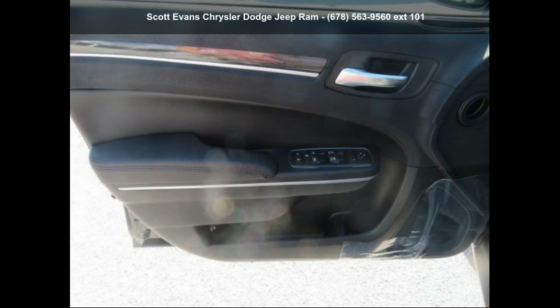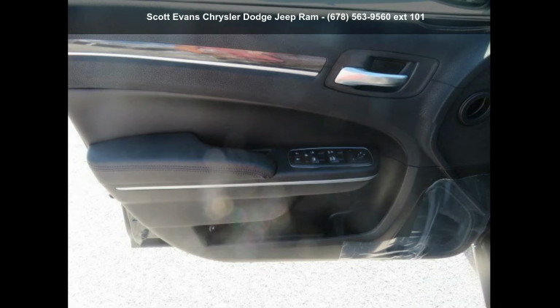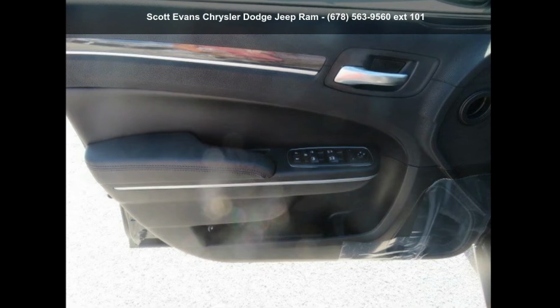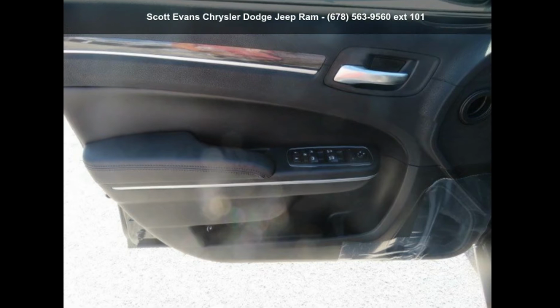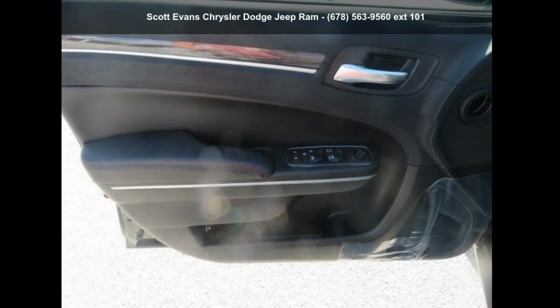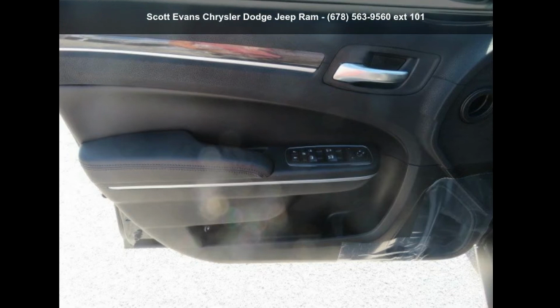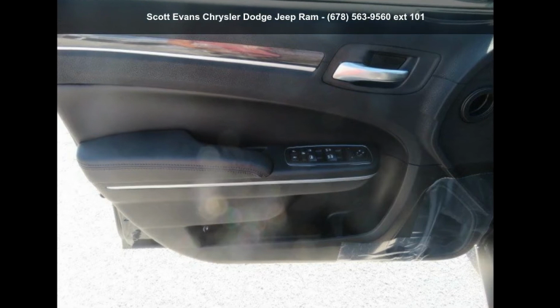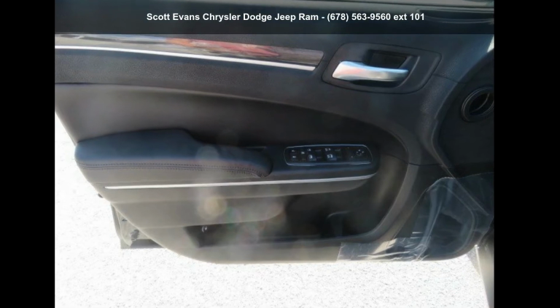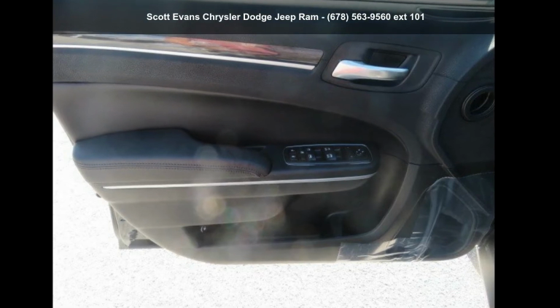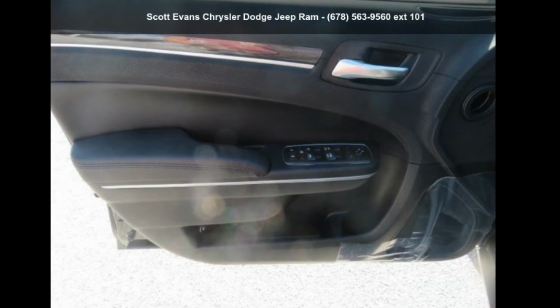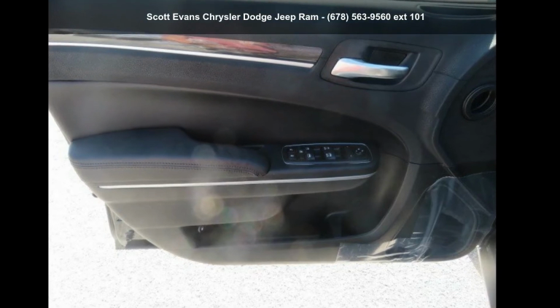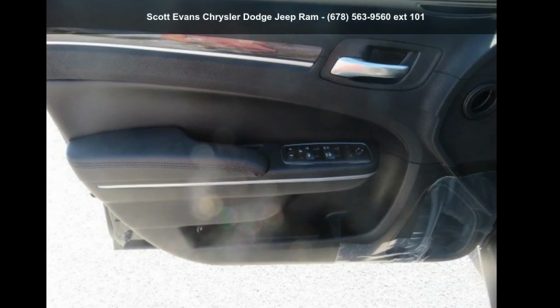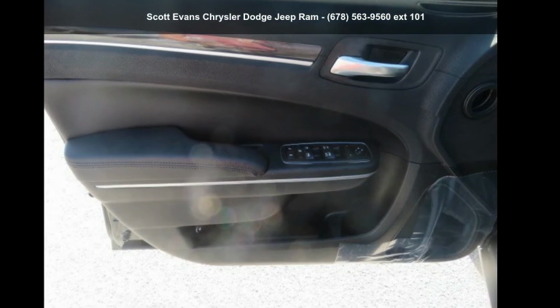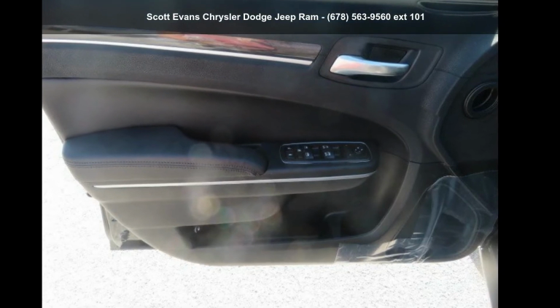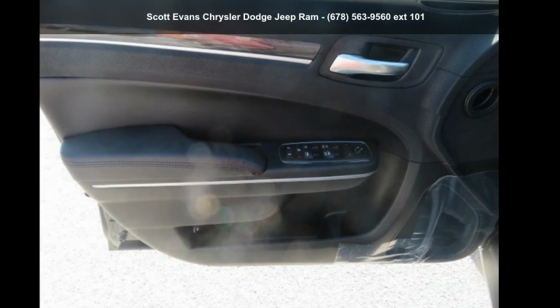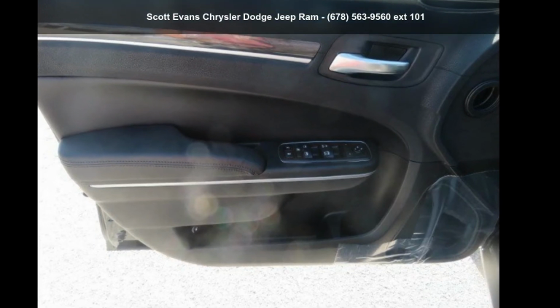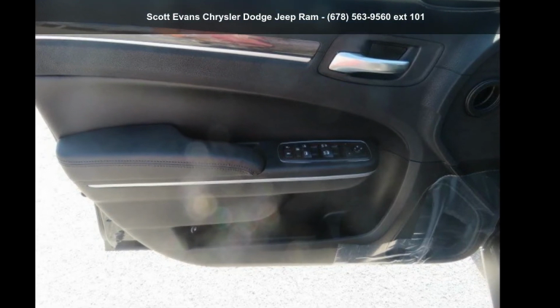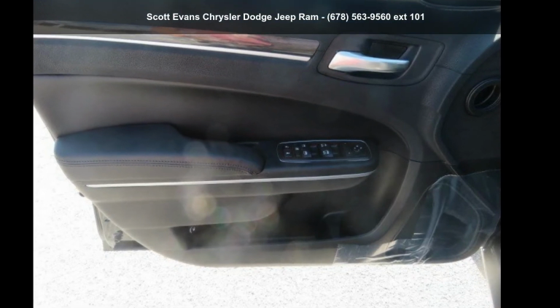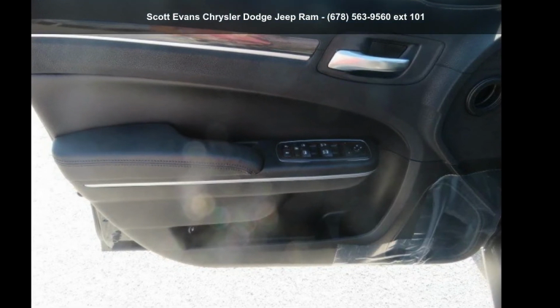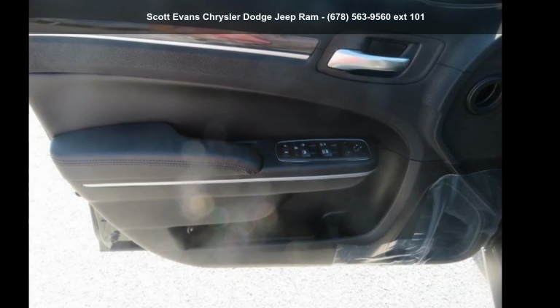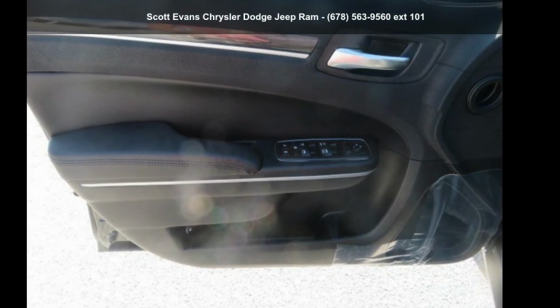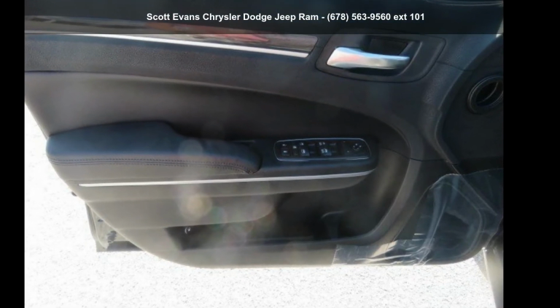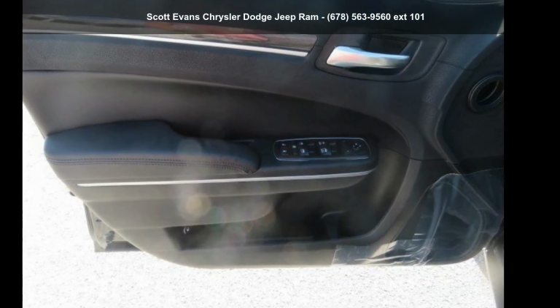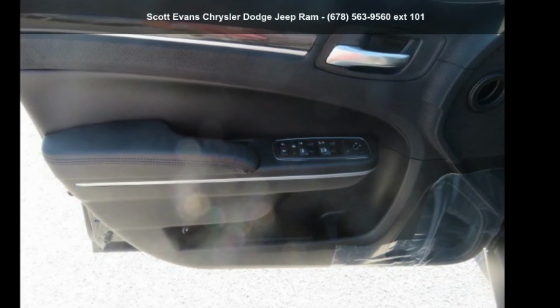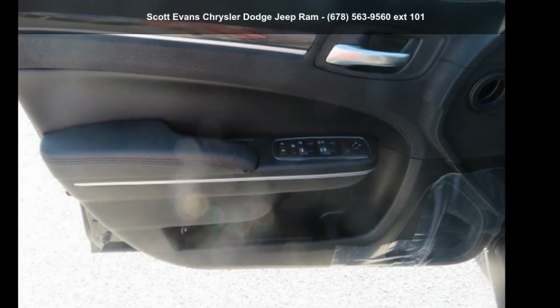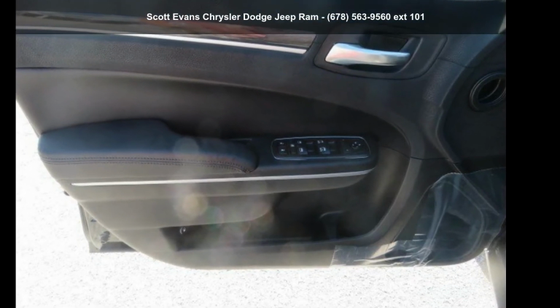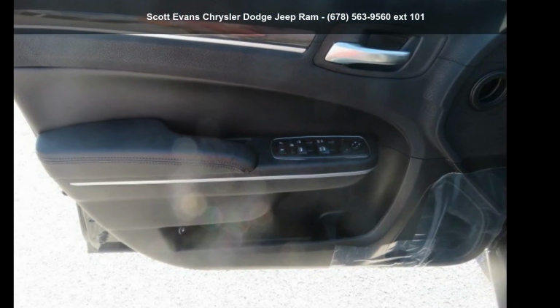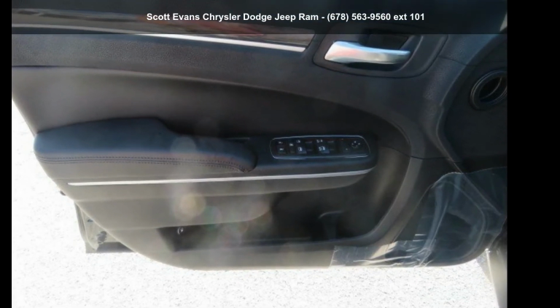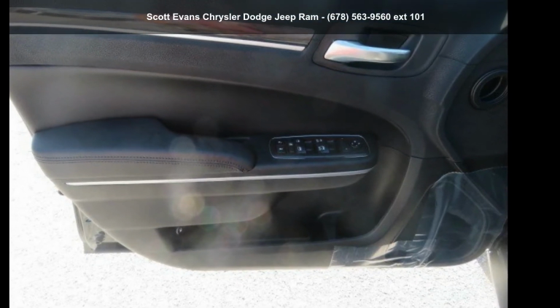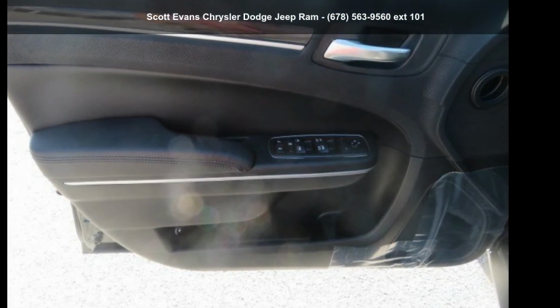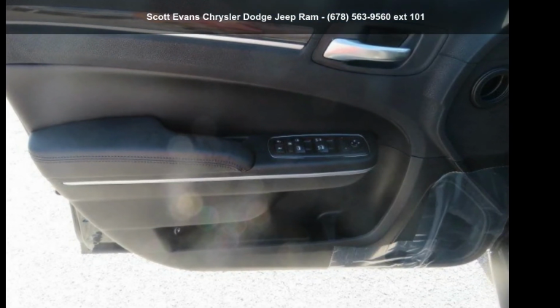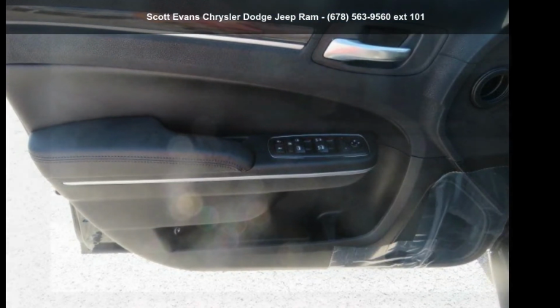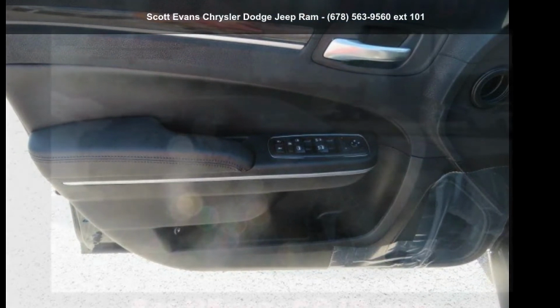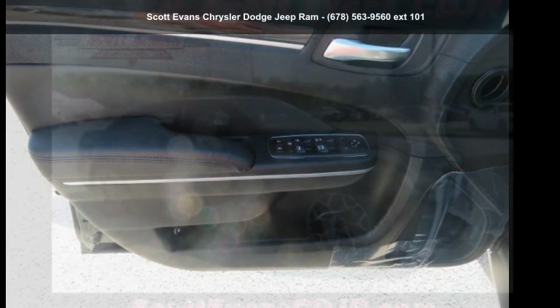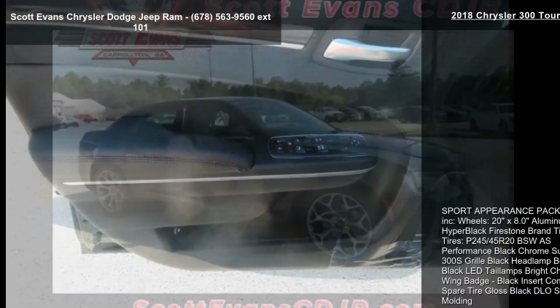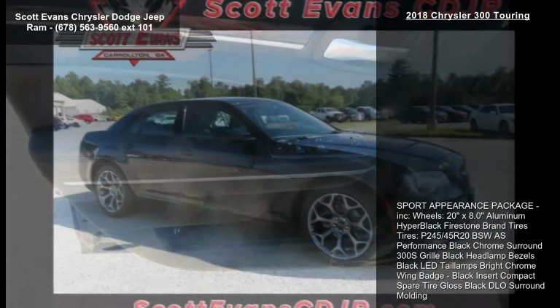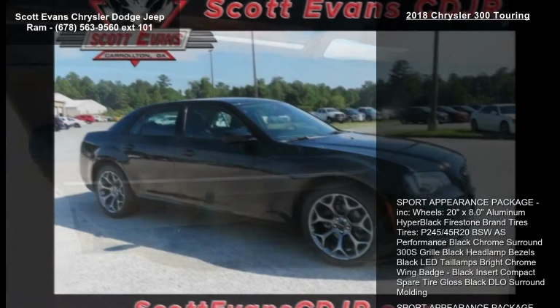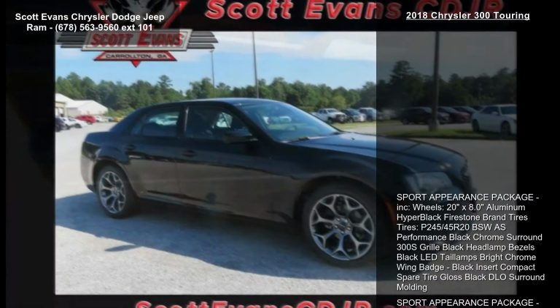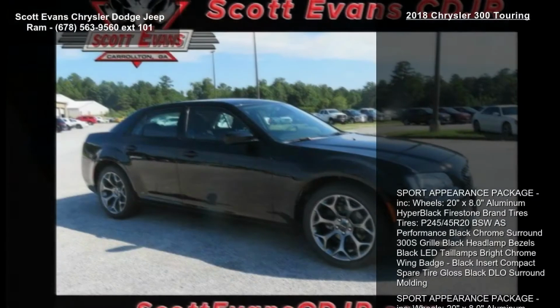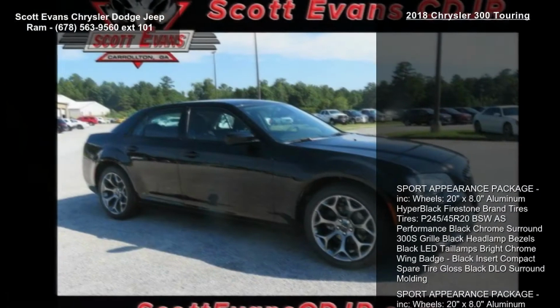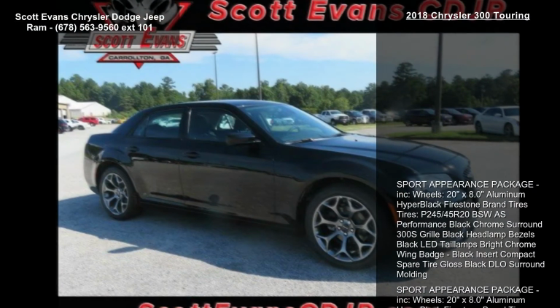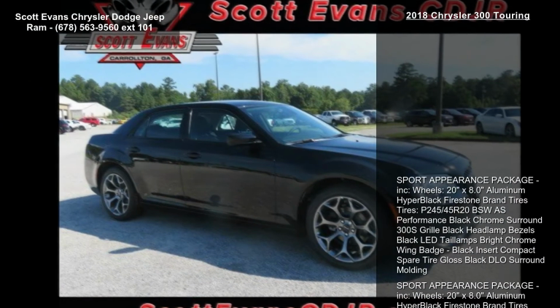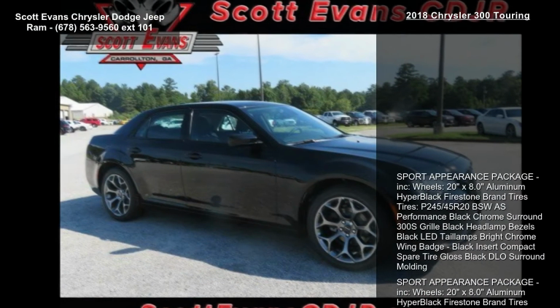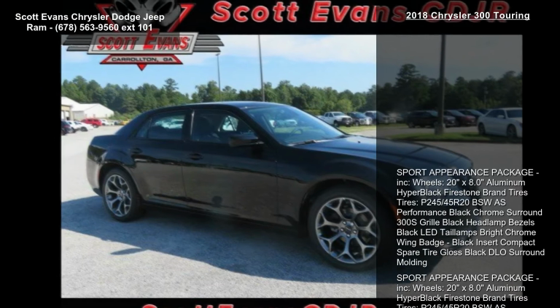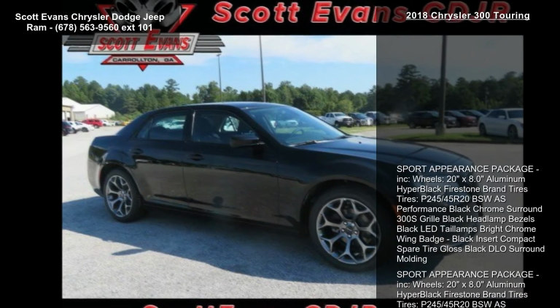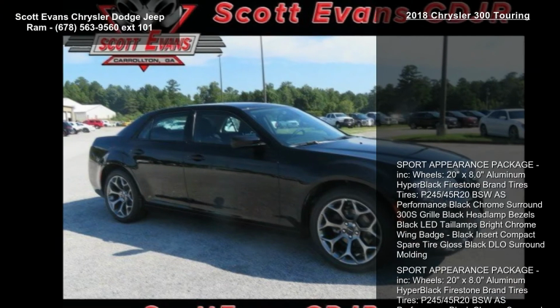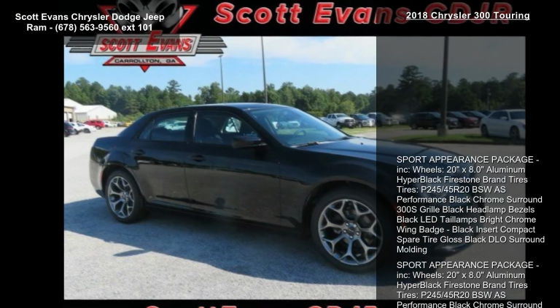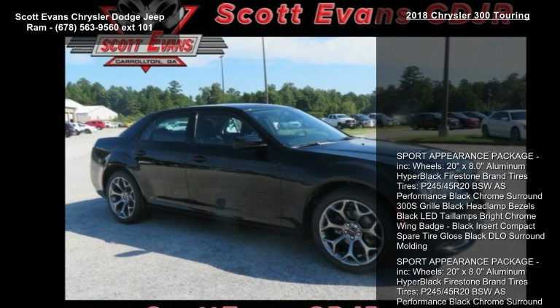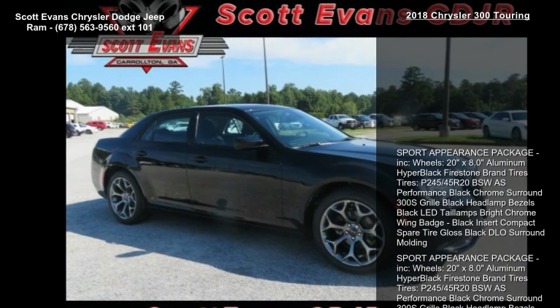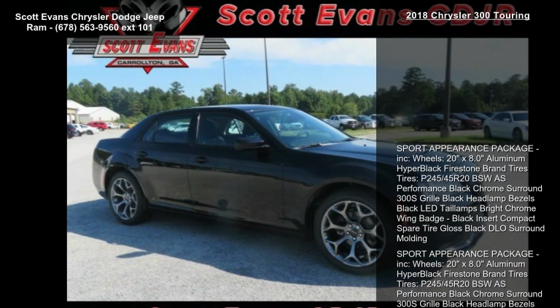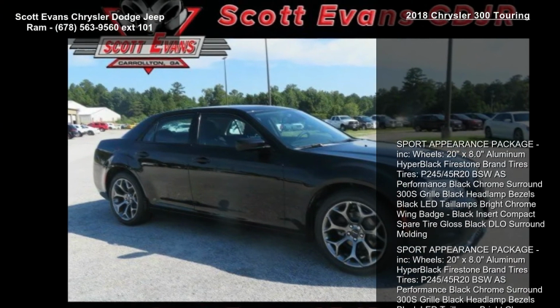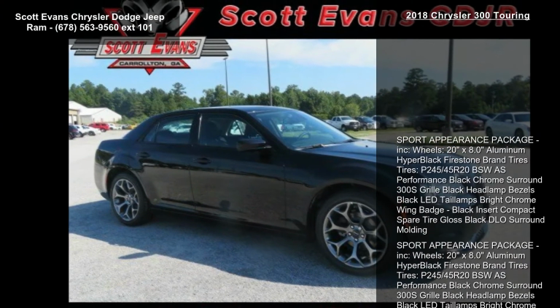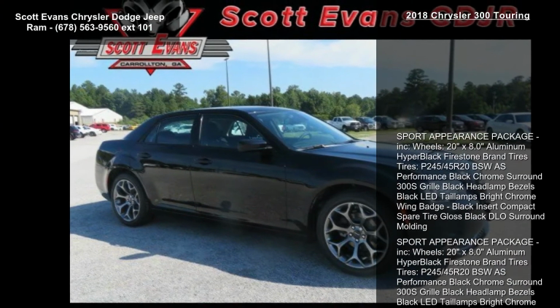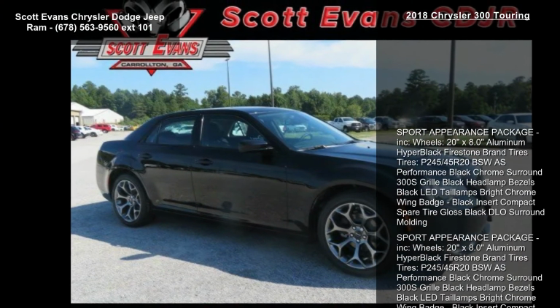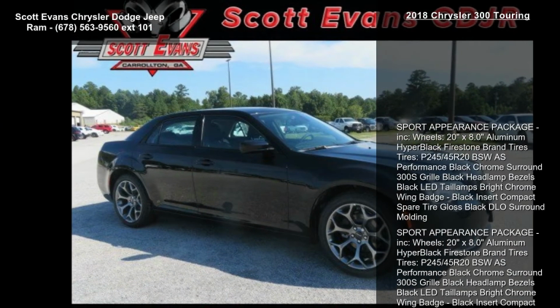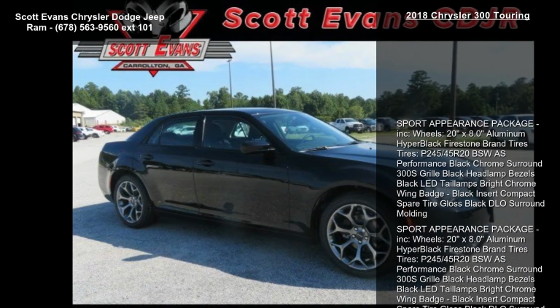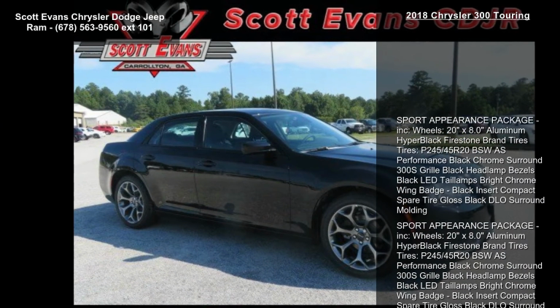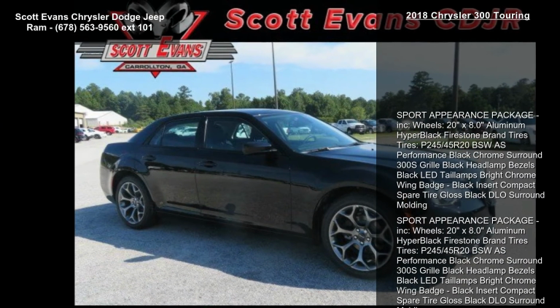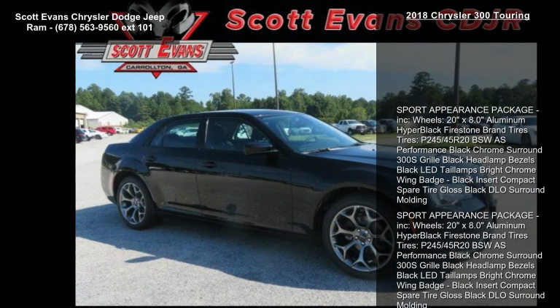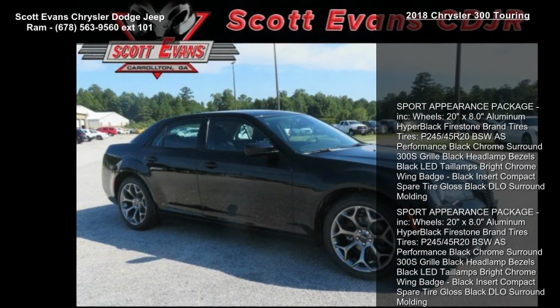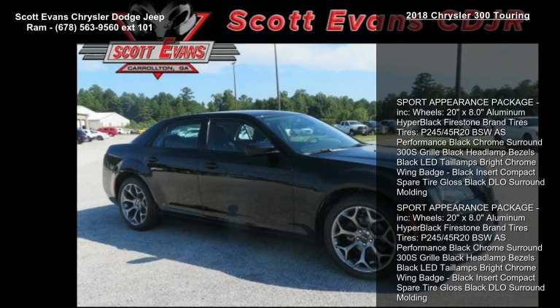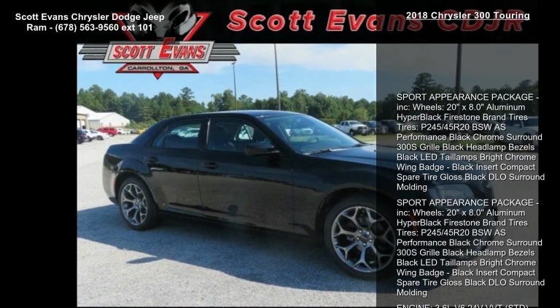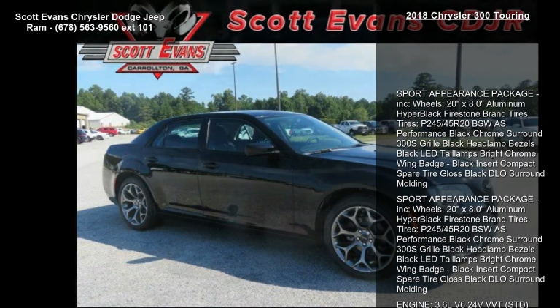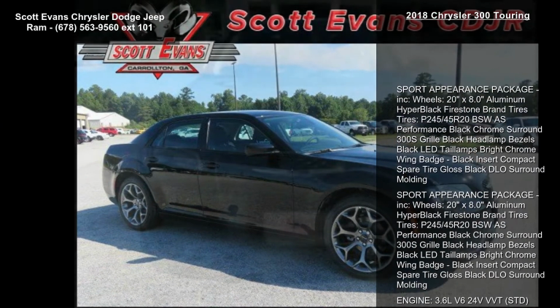Check out this Chrysler 2018 300 Touring. If you are looking for an automobile with great features, look no further.